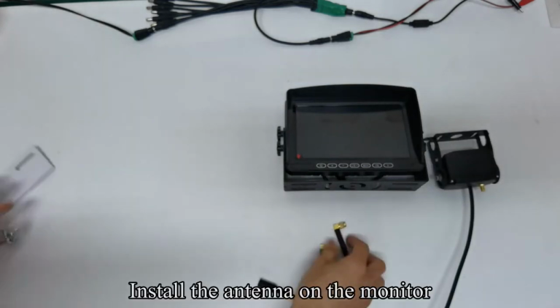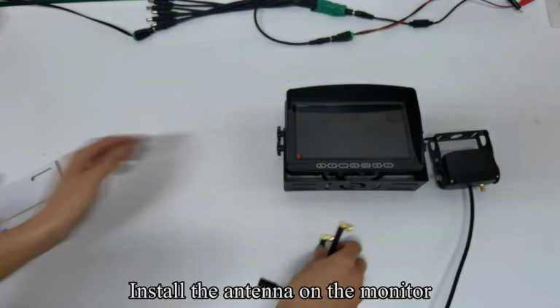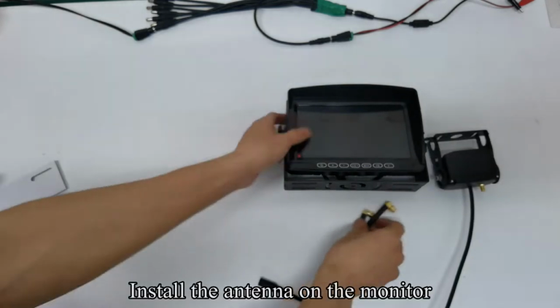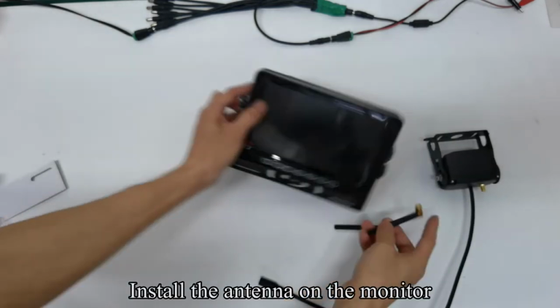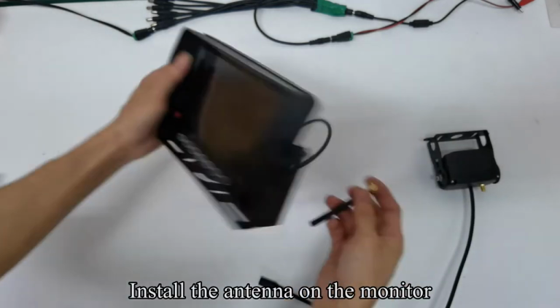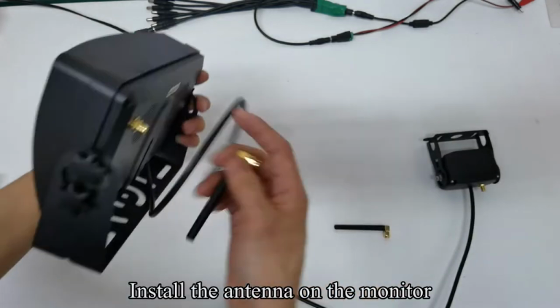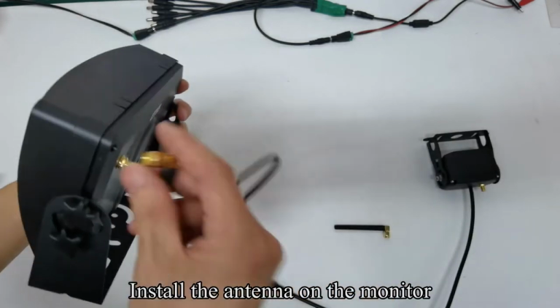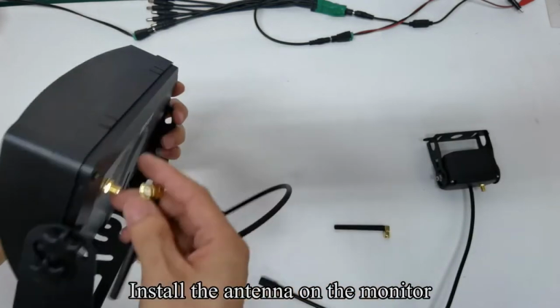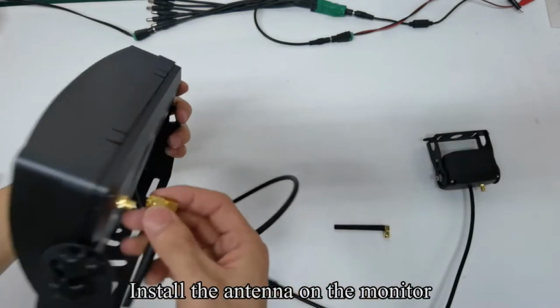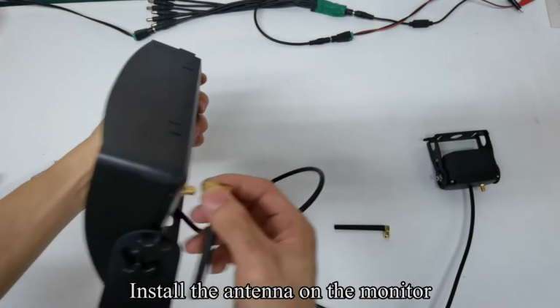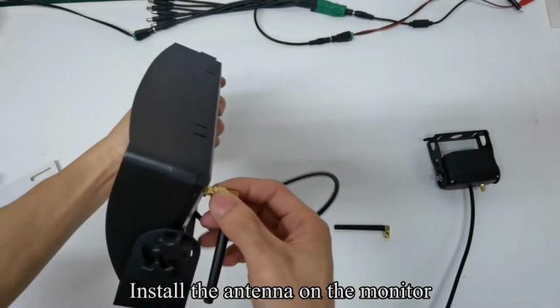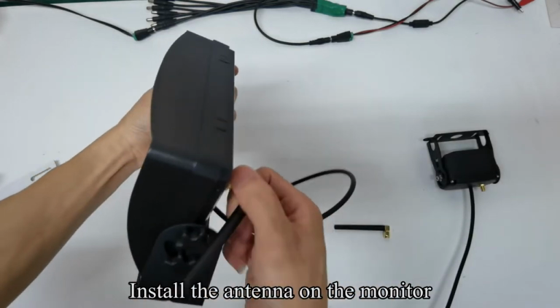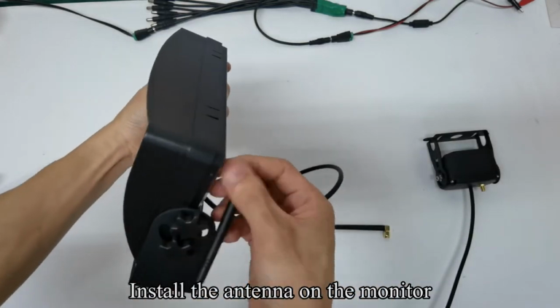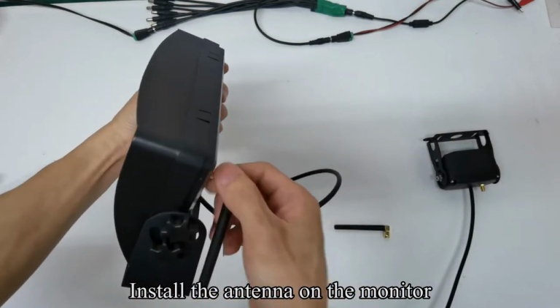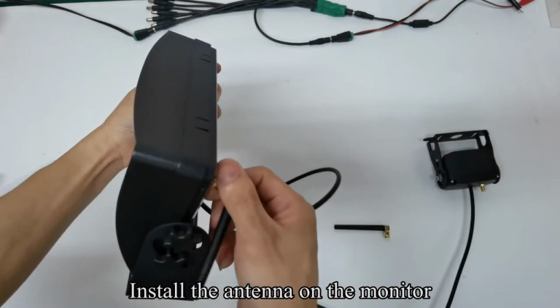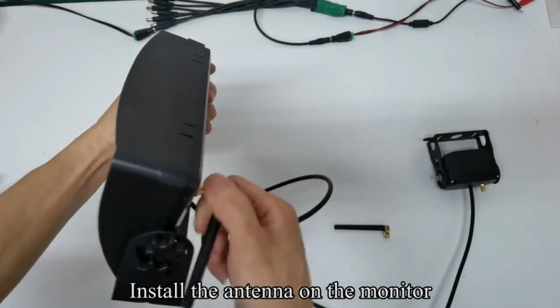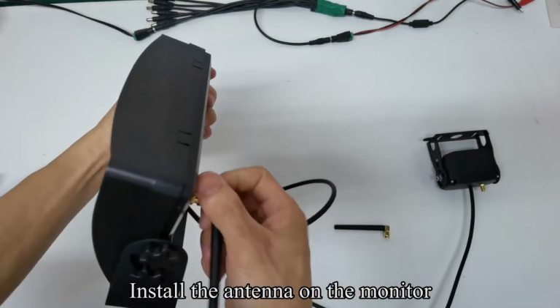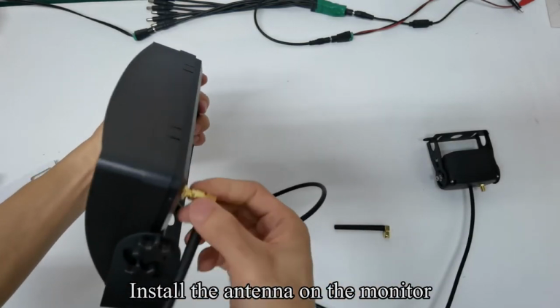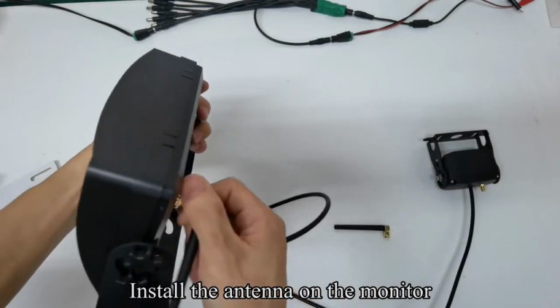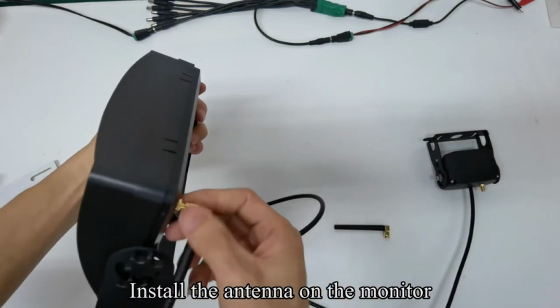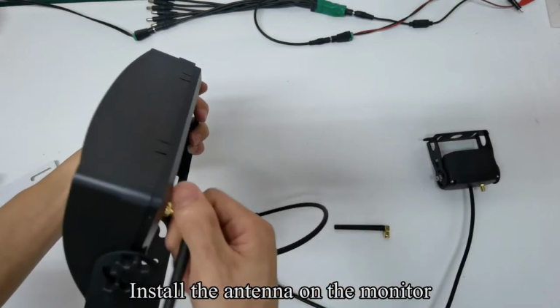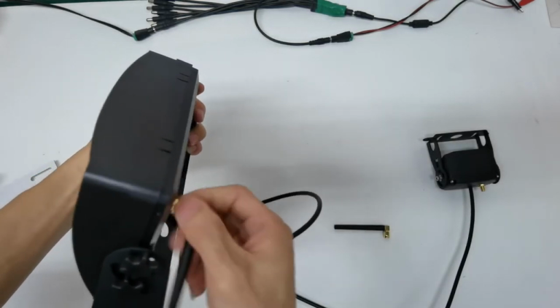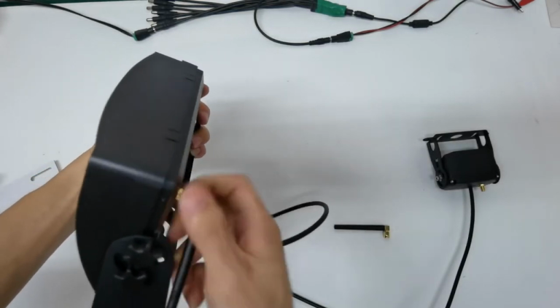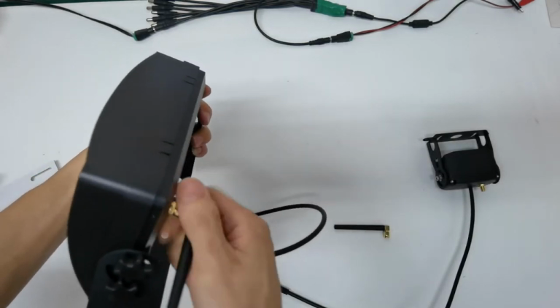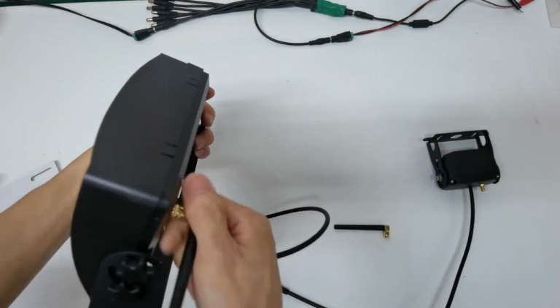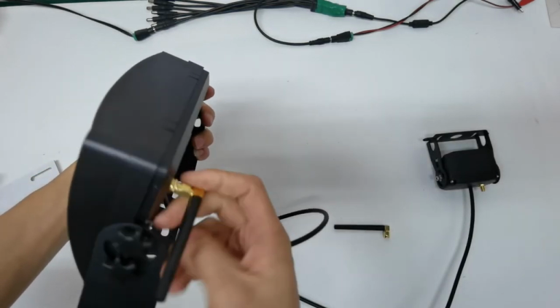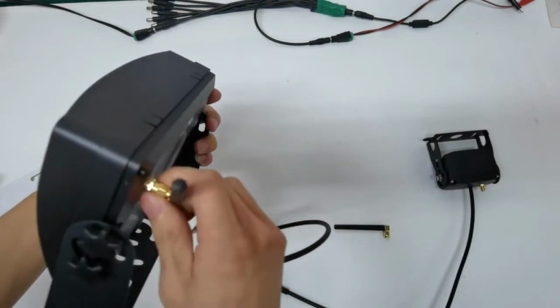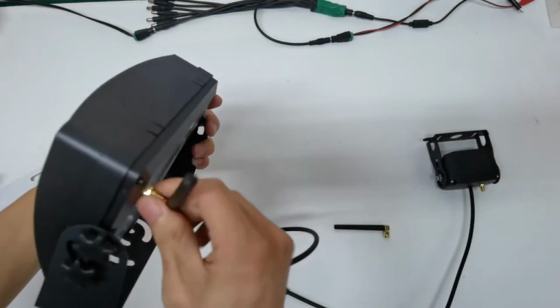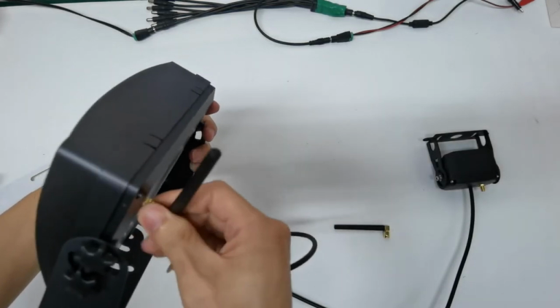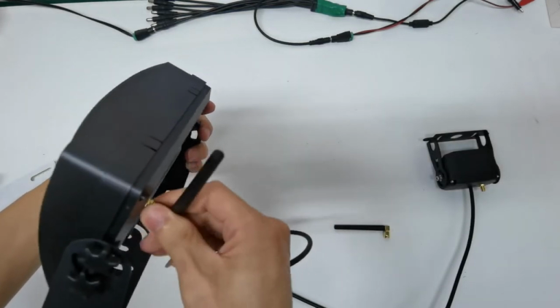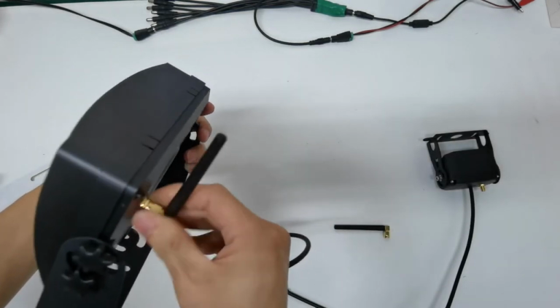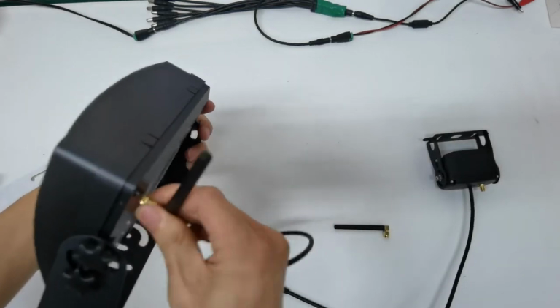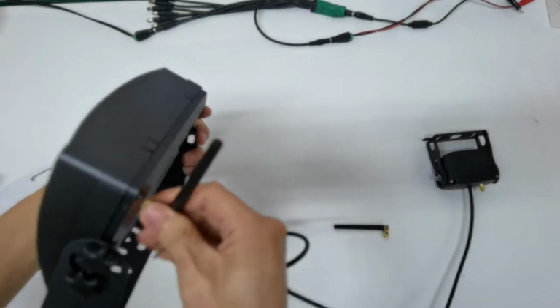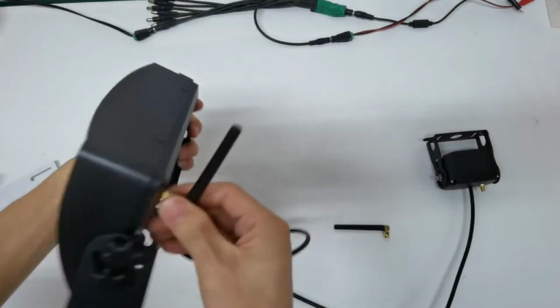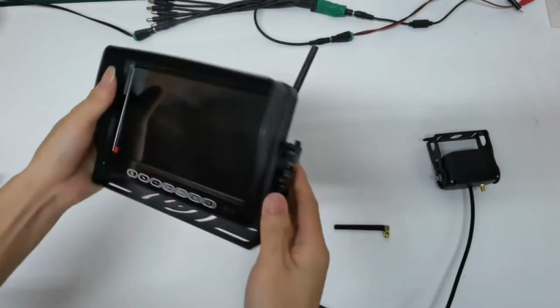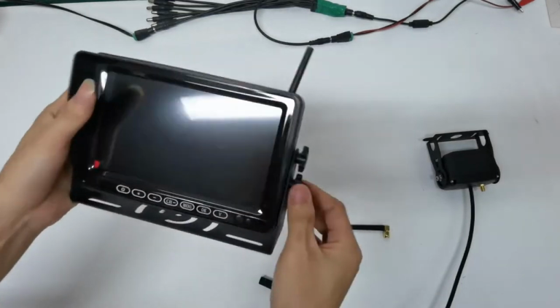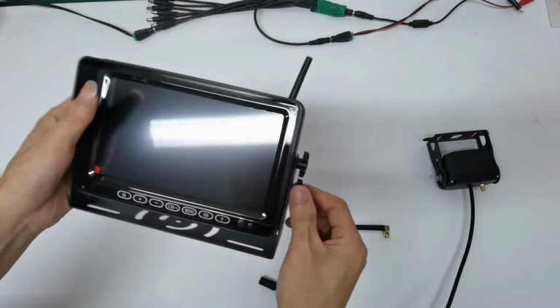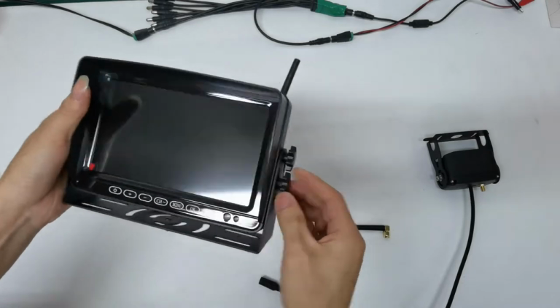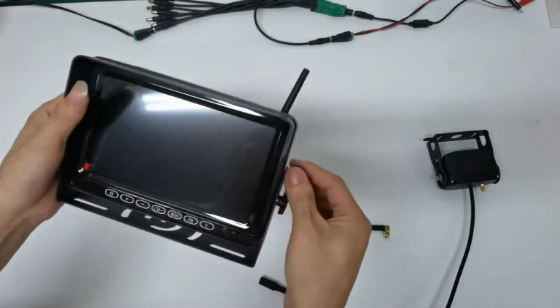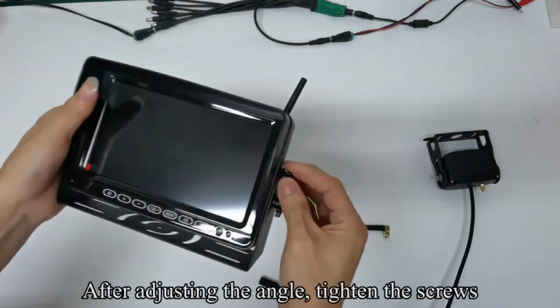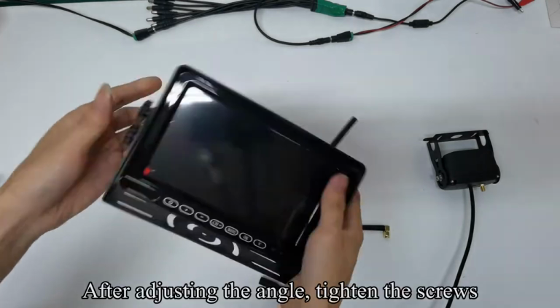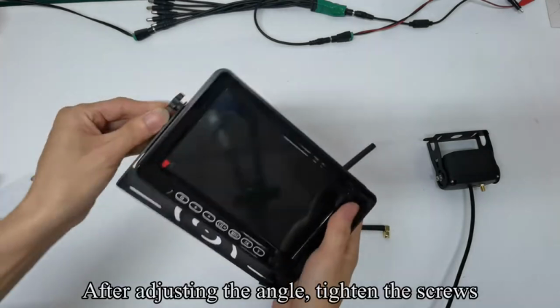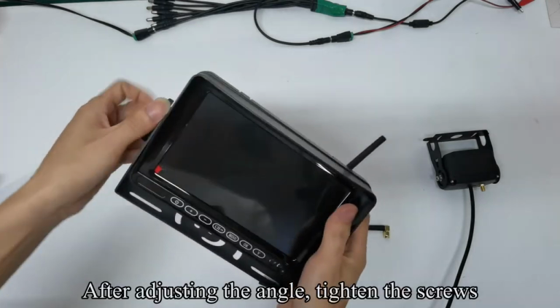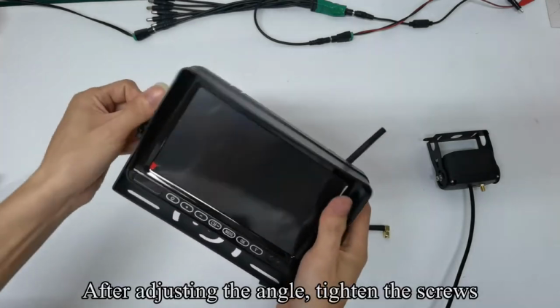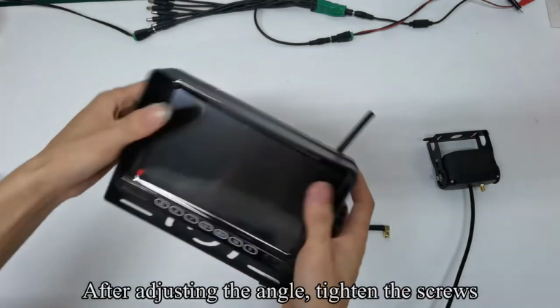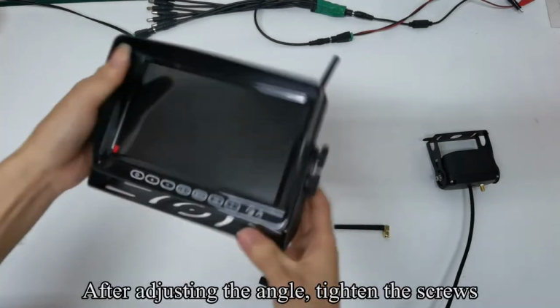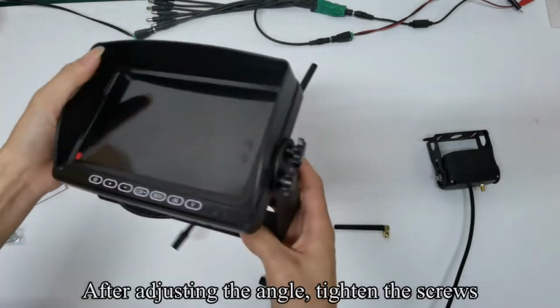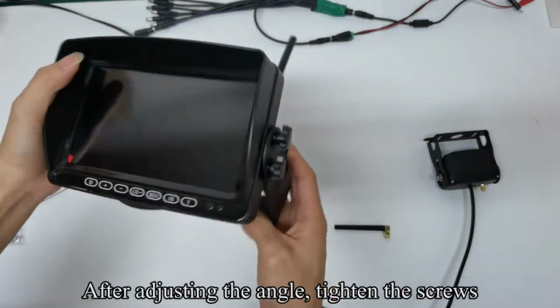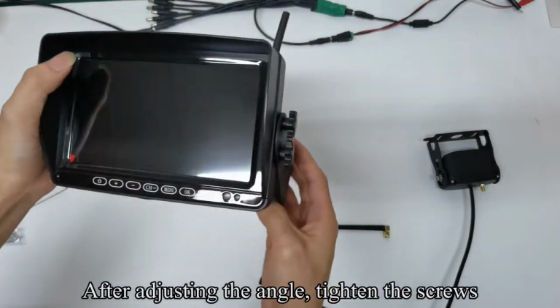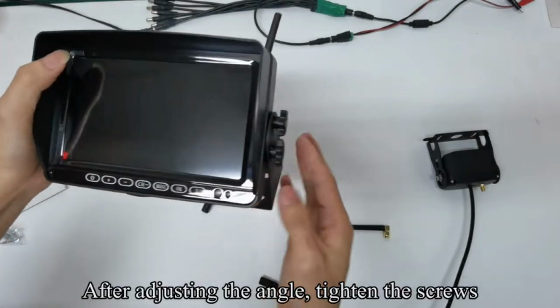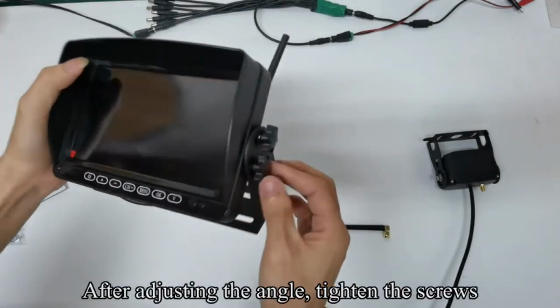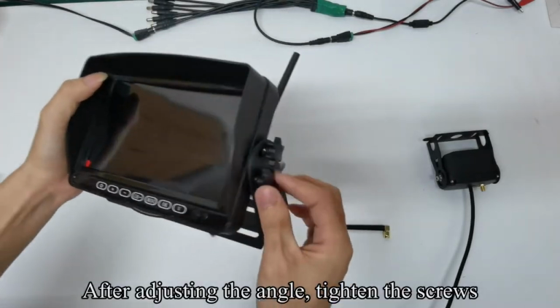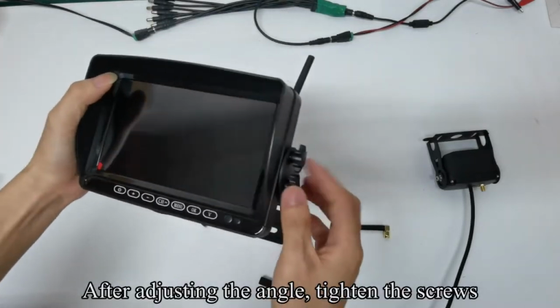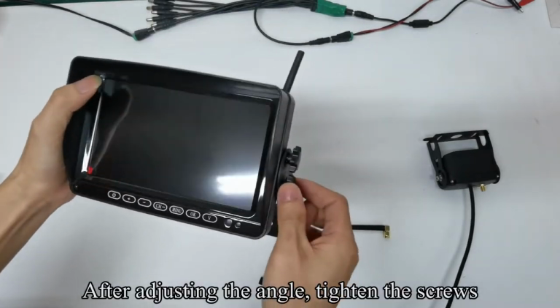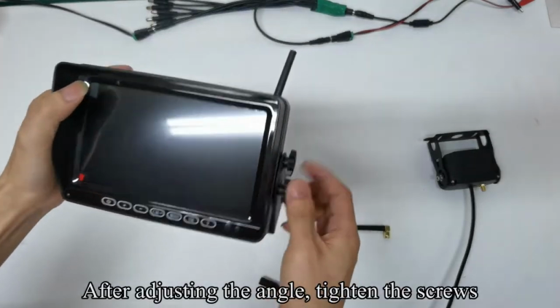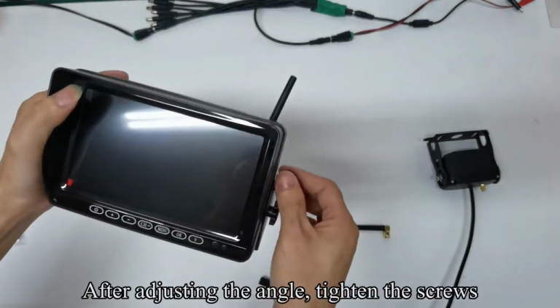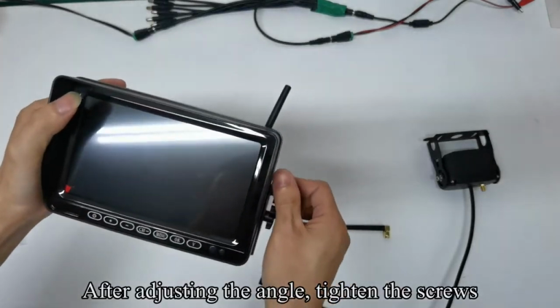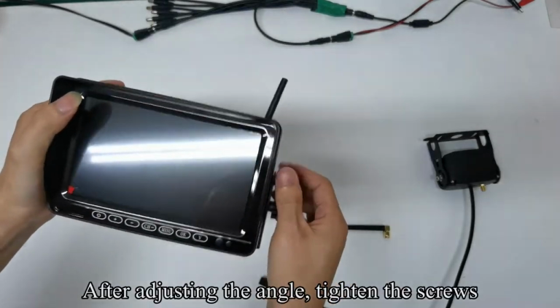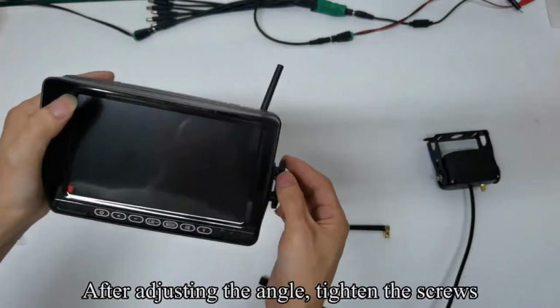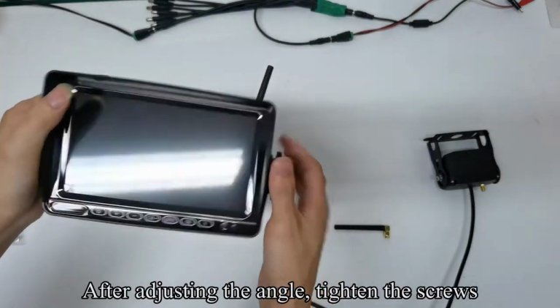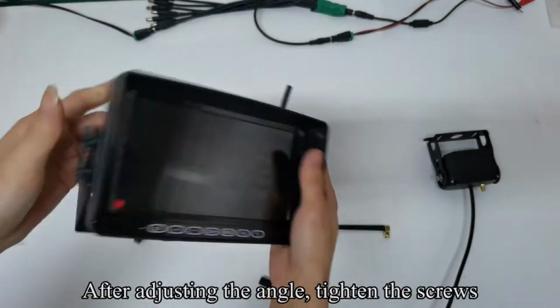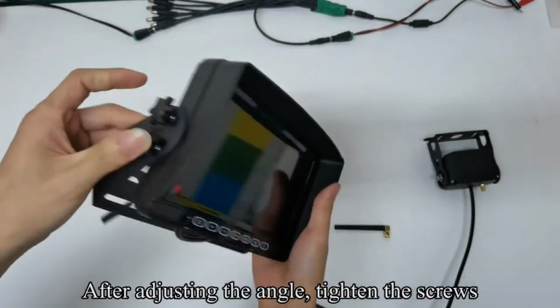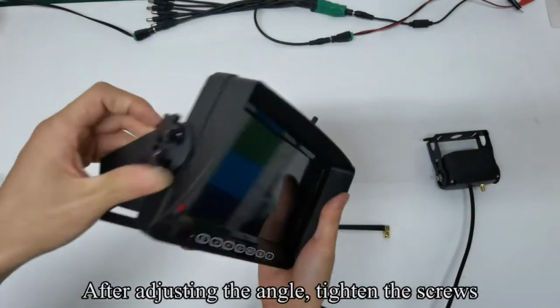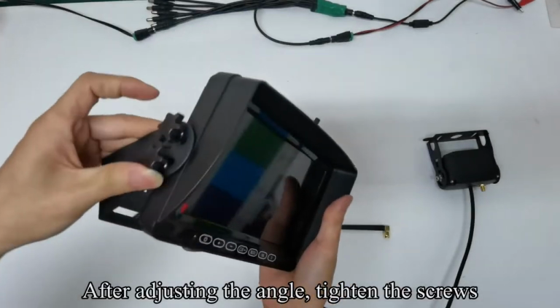Install the antenna on the monitor. After adjusting the angle, tighten the screws.